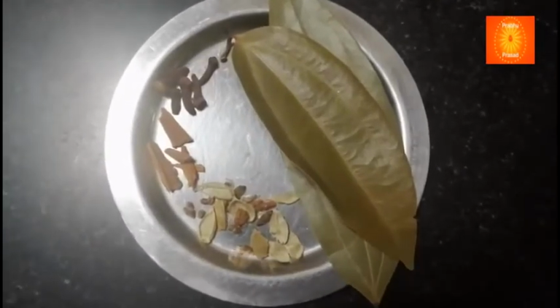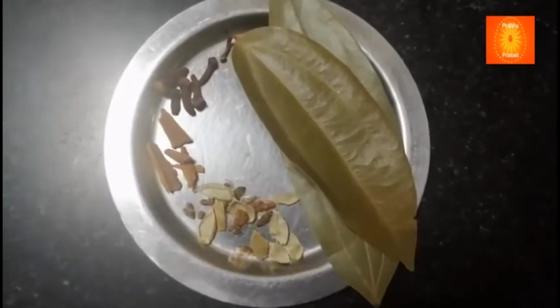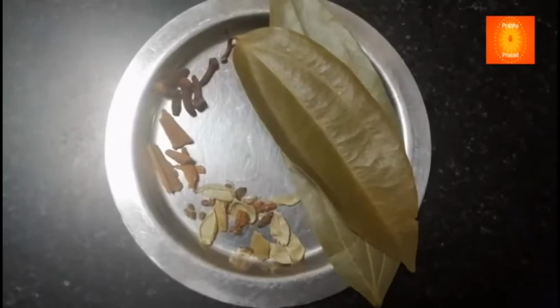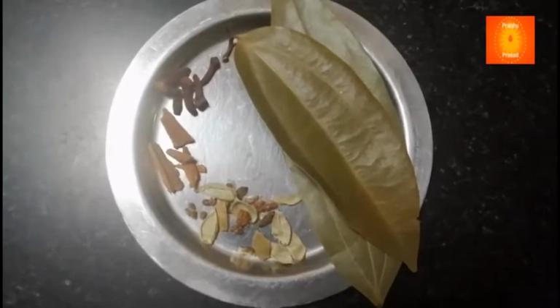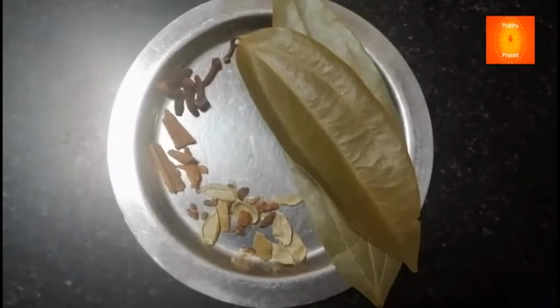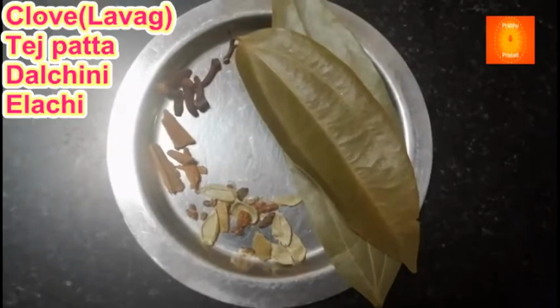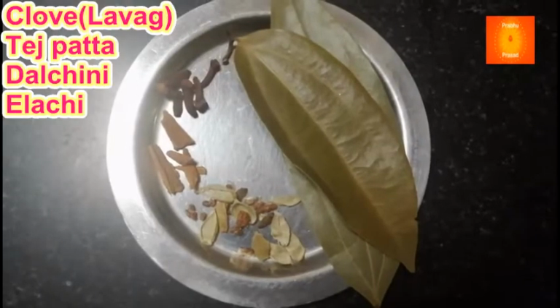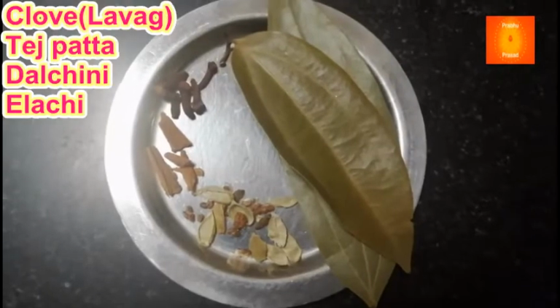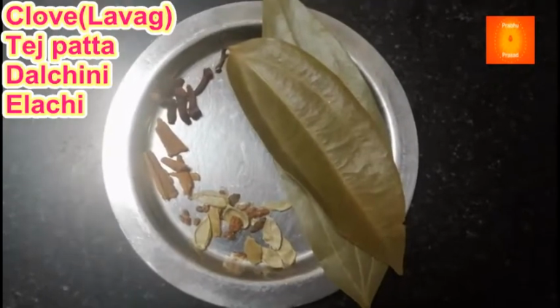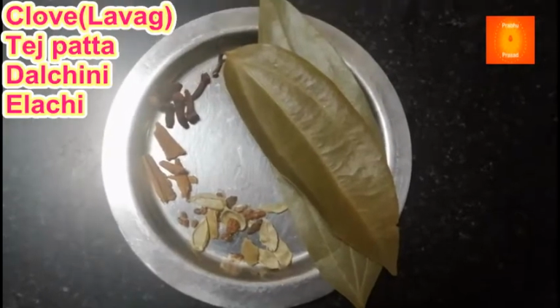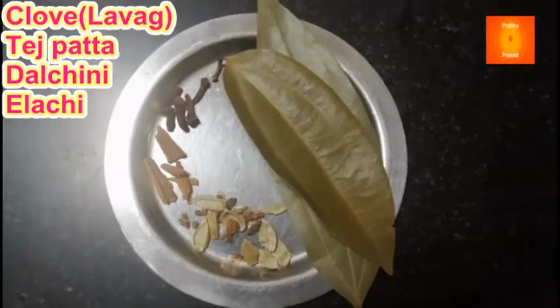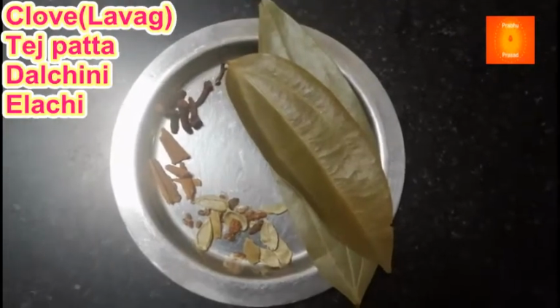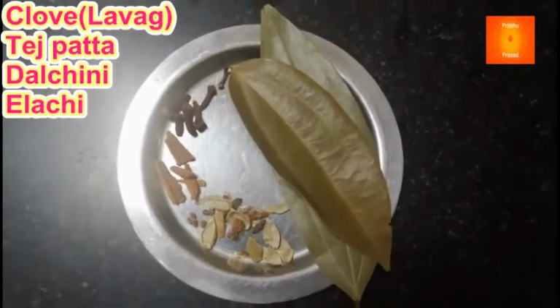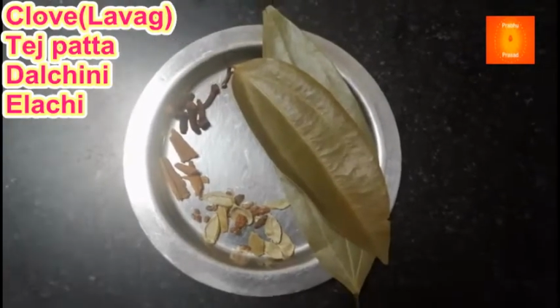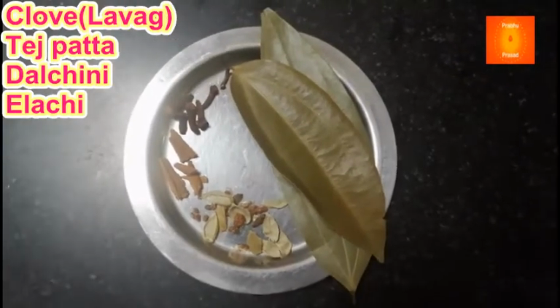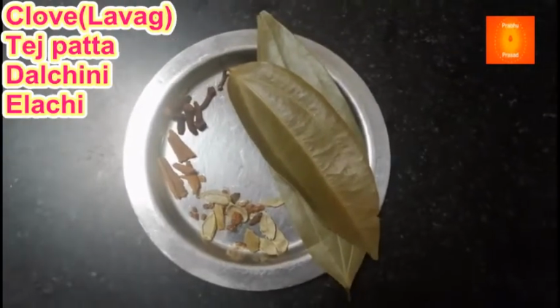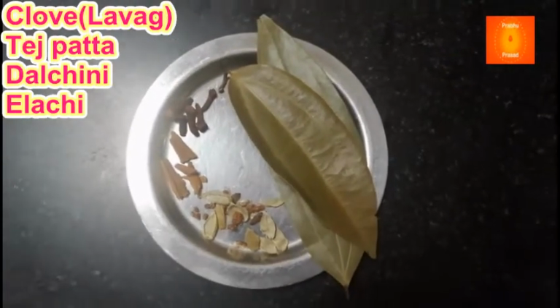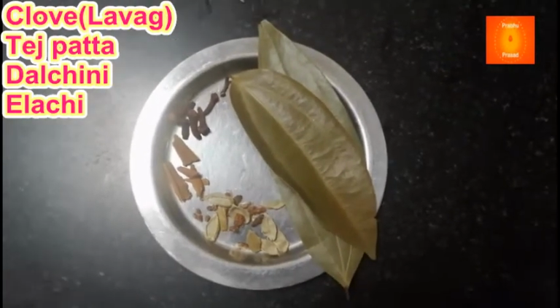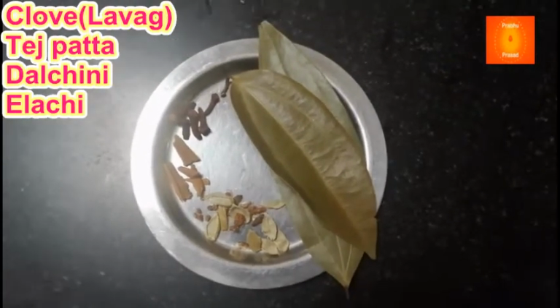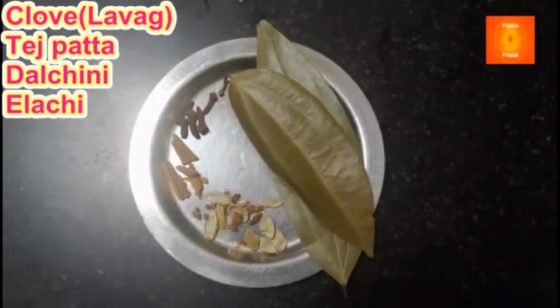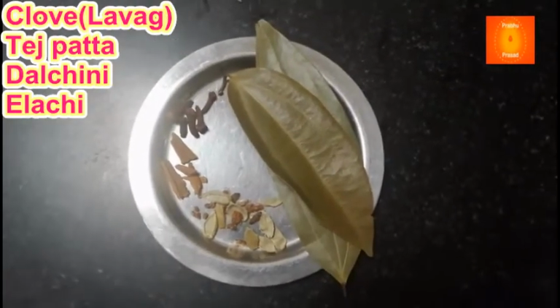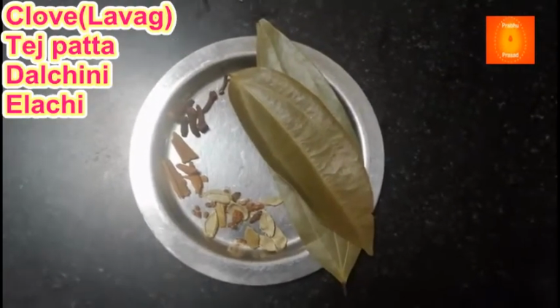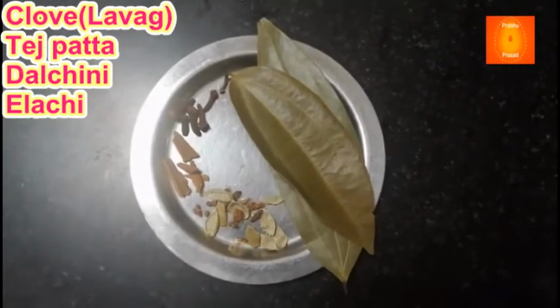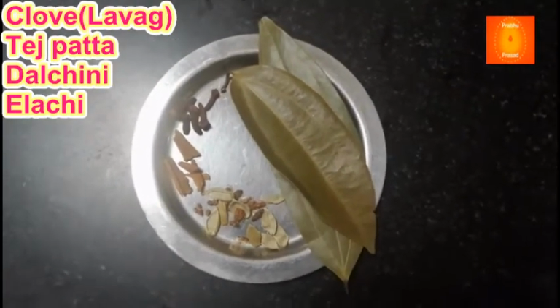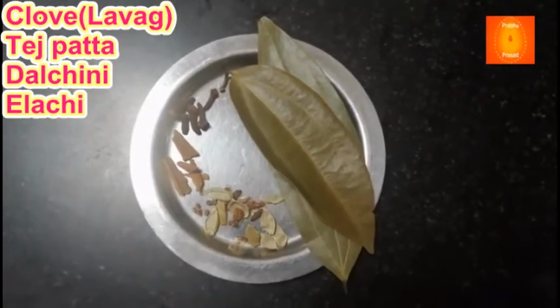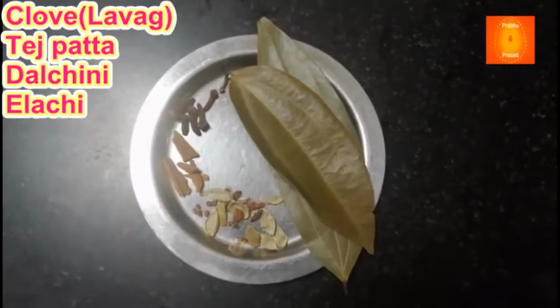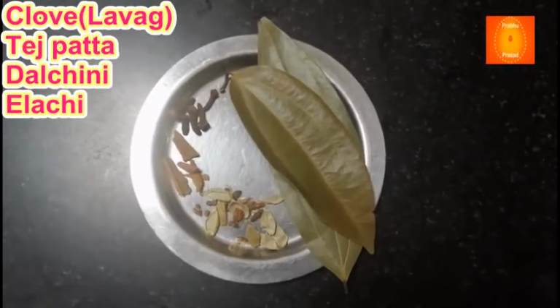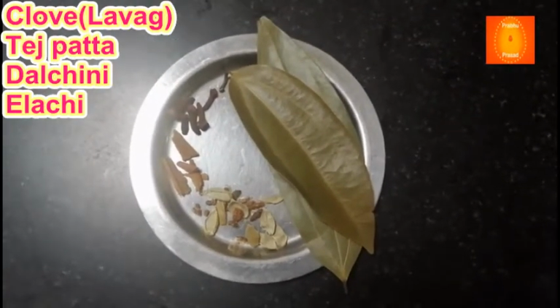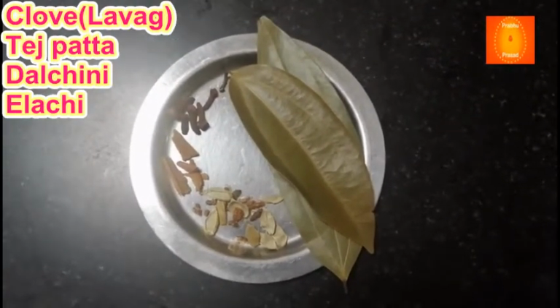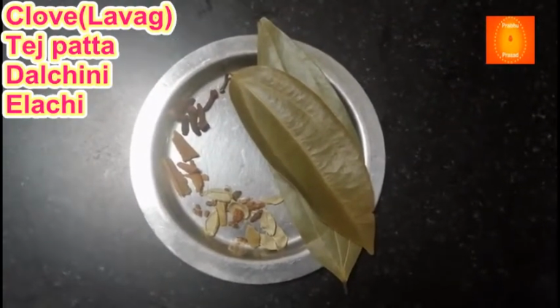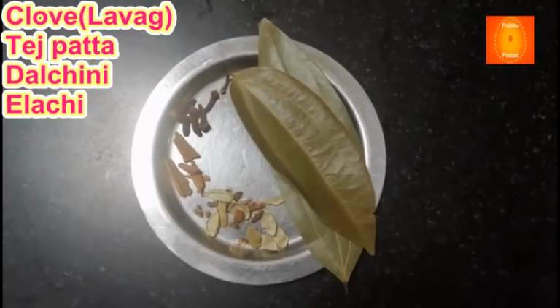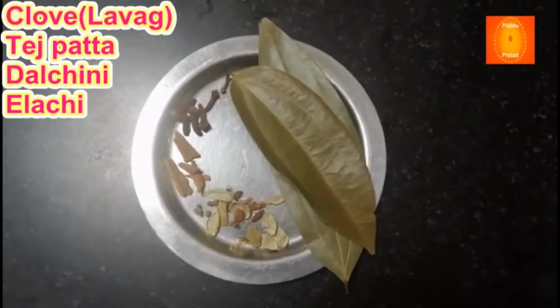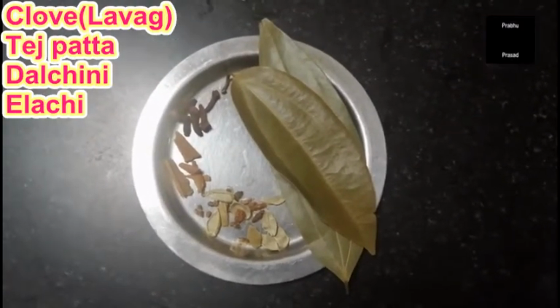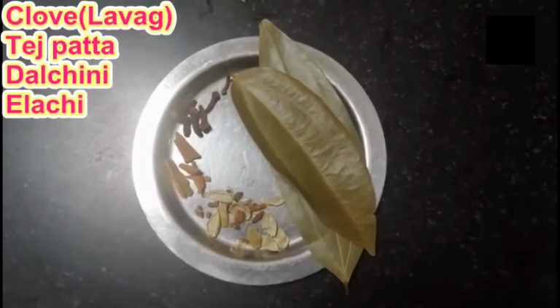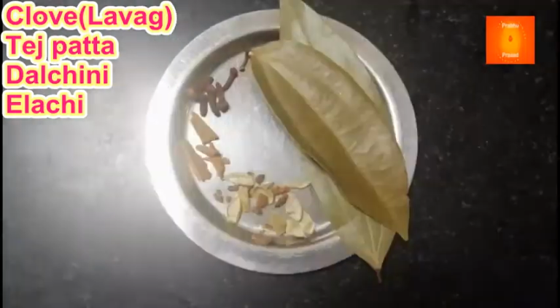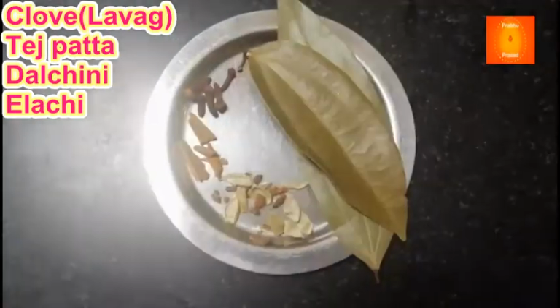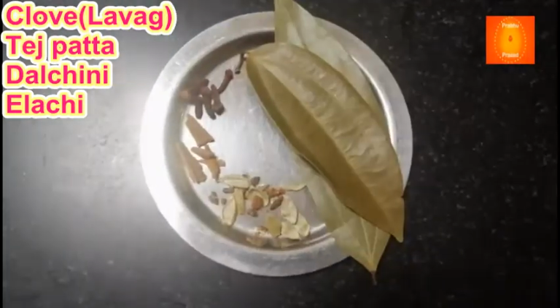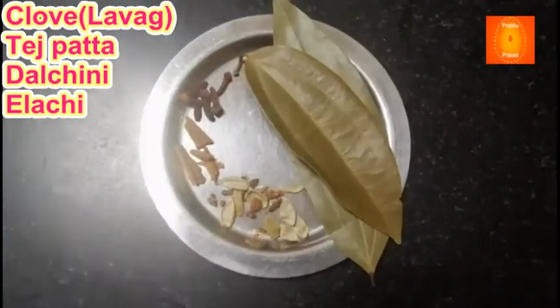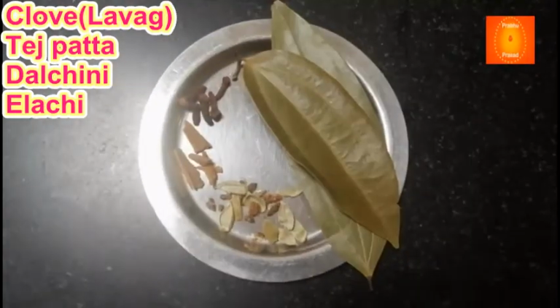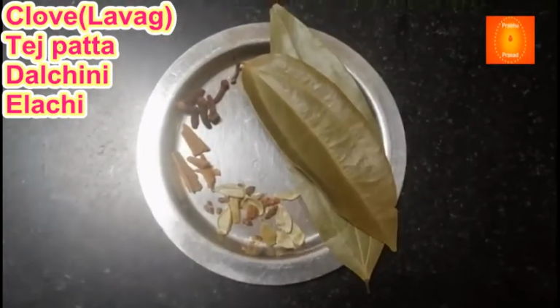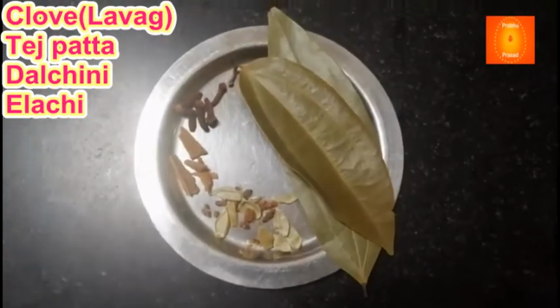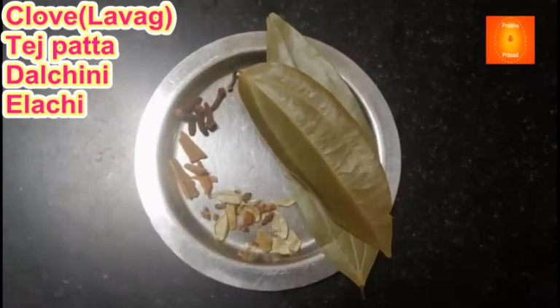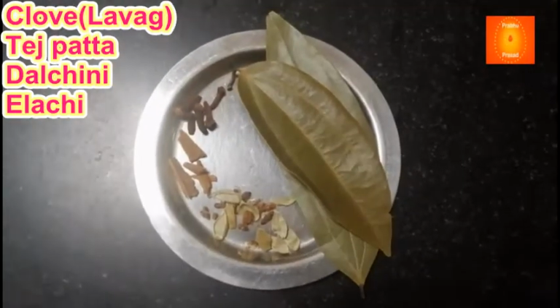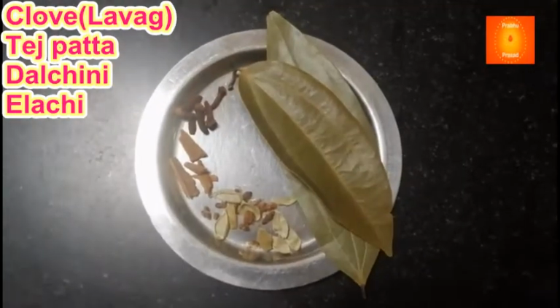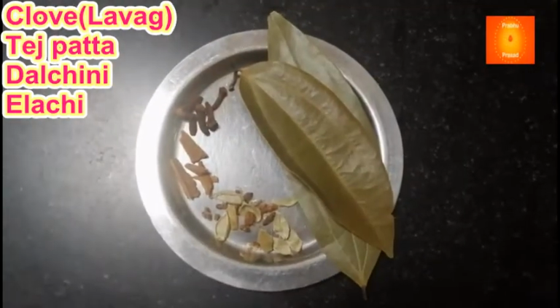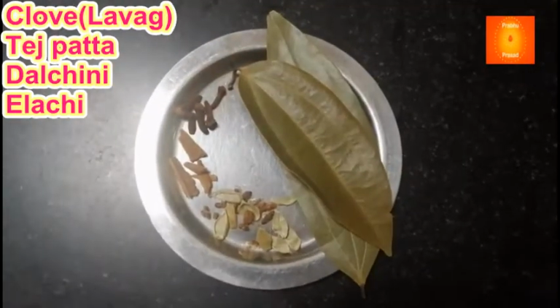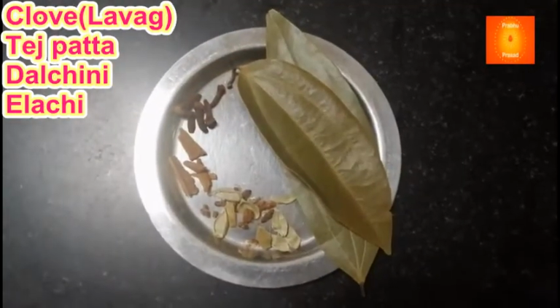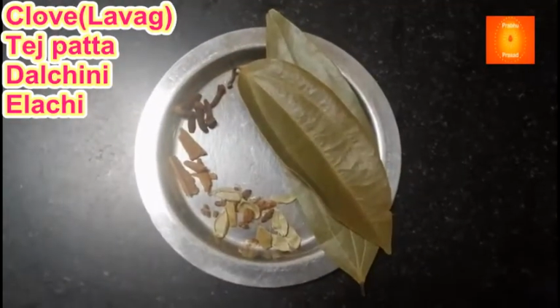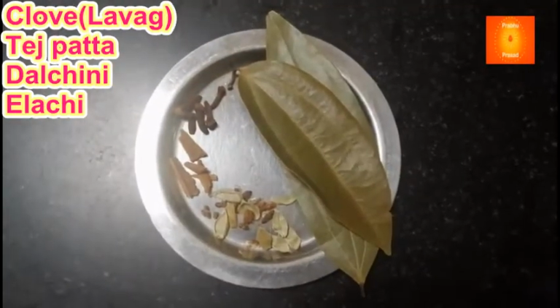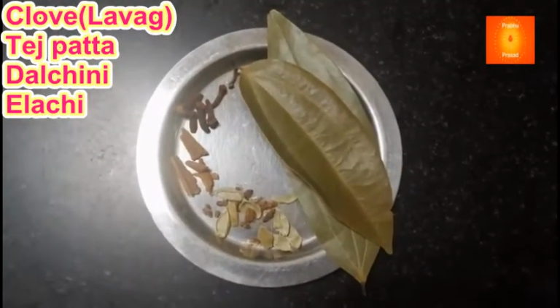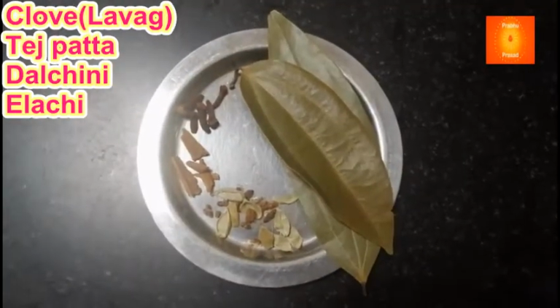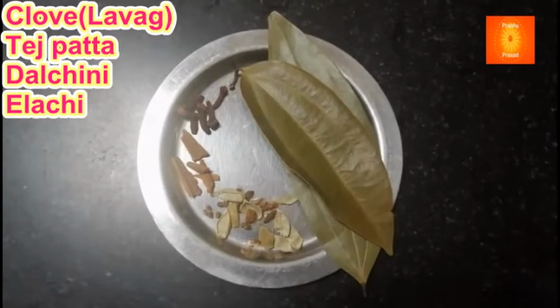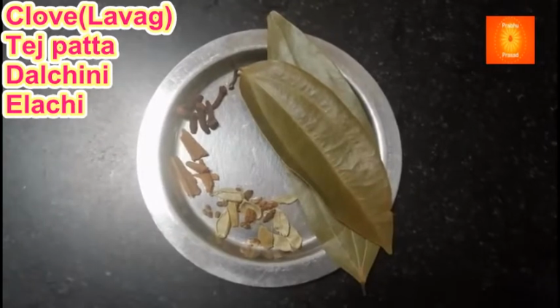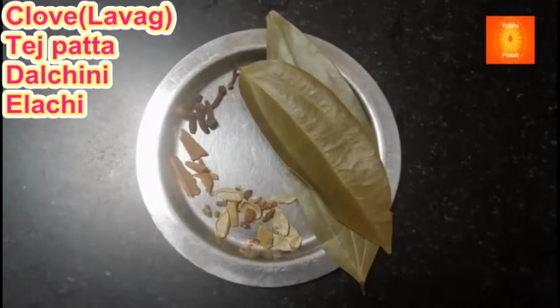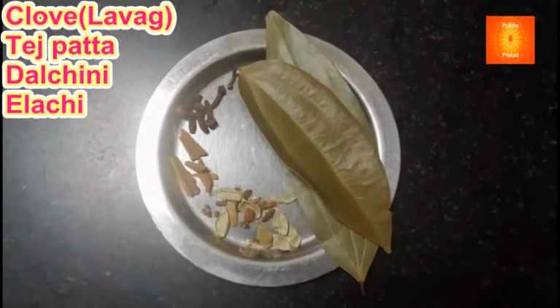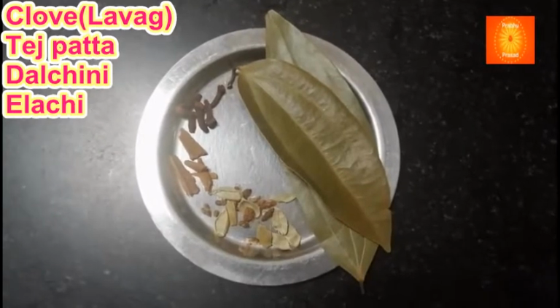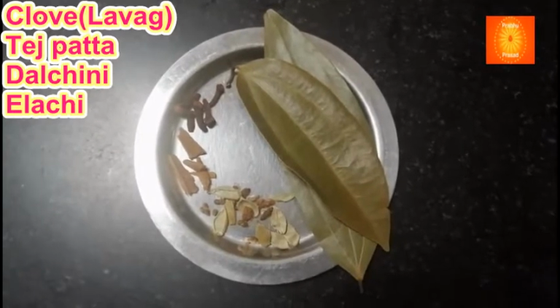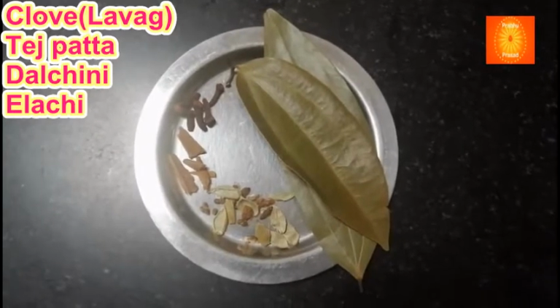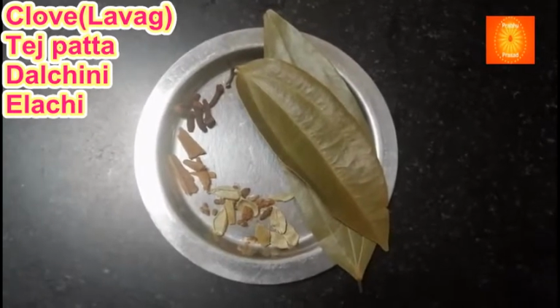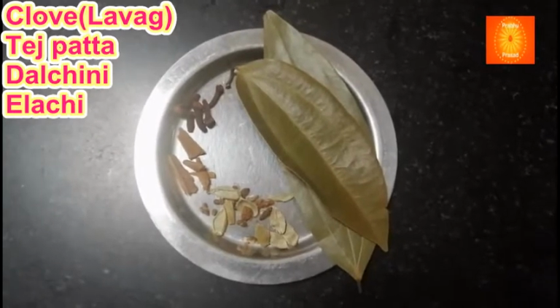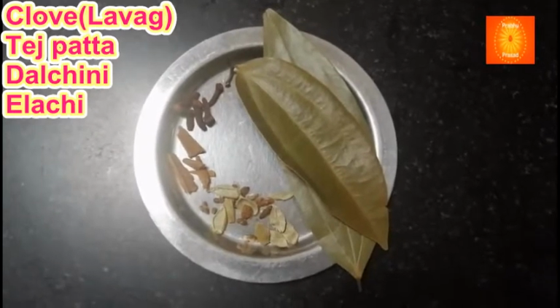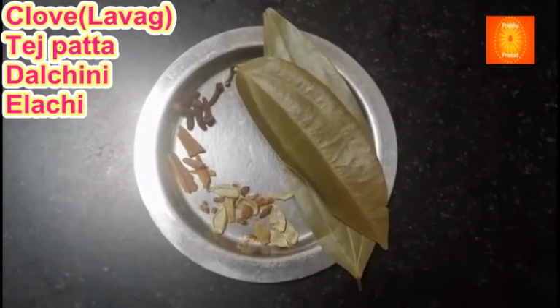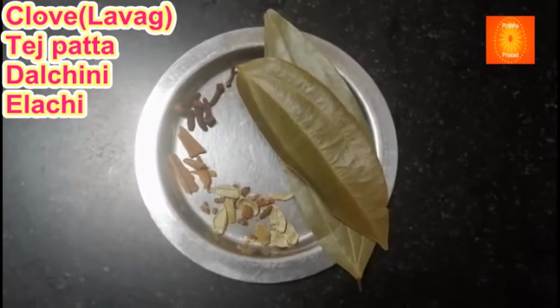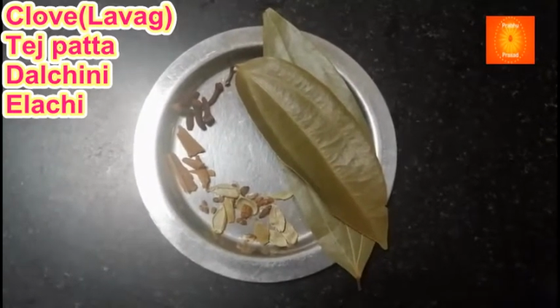Garam masala mein ilaichi, dalchini, charlavan, tez pata.